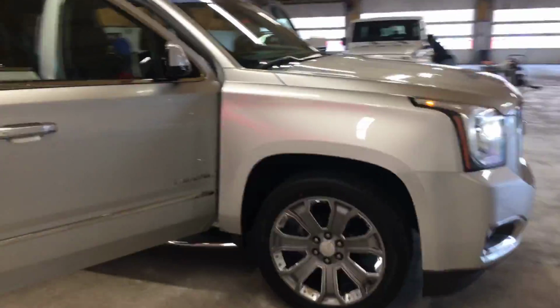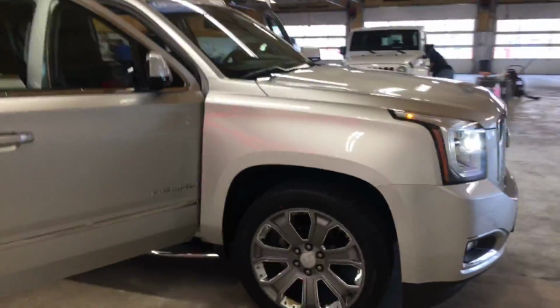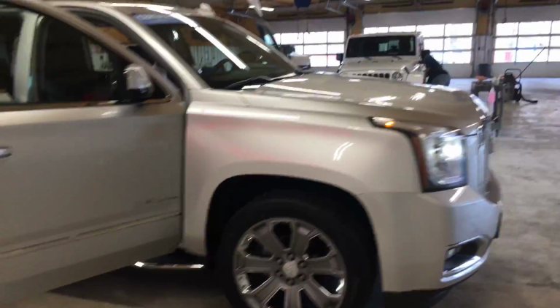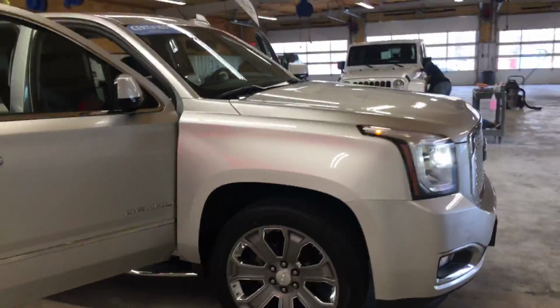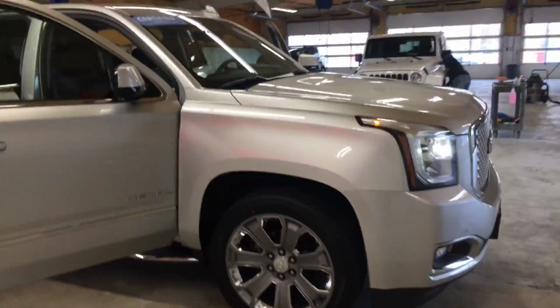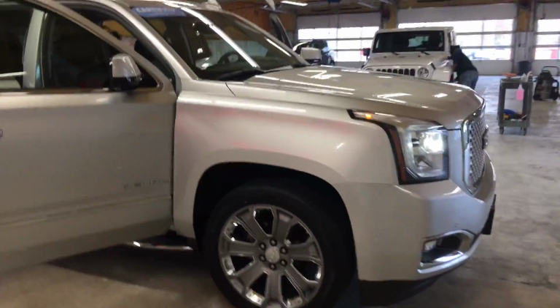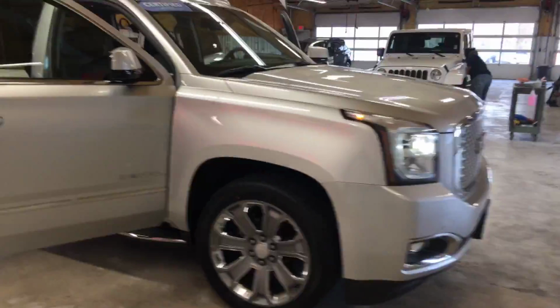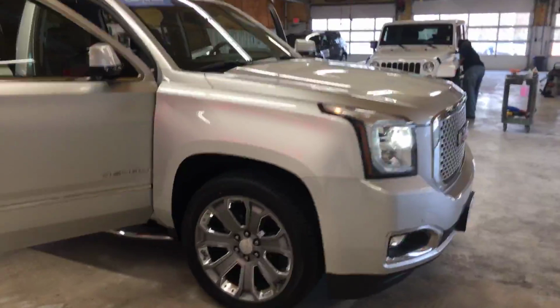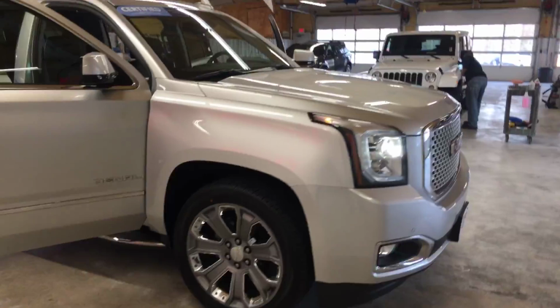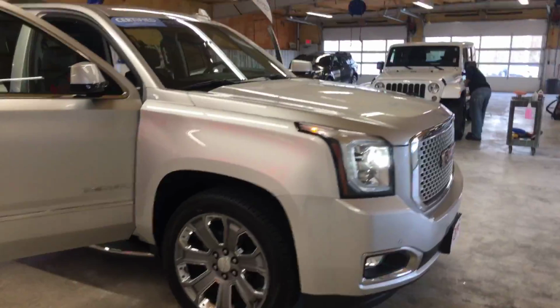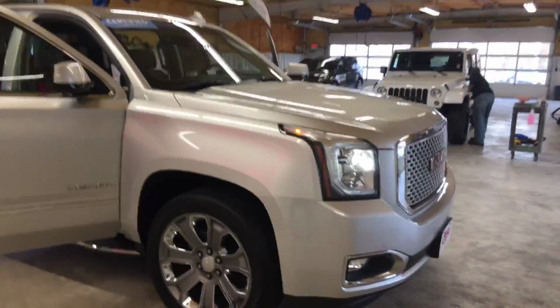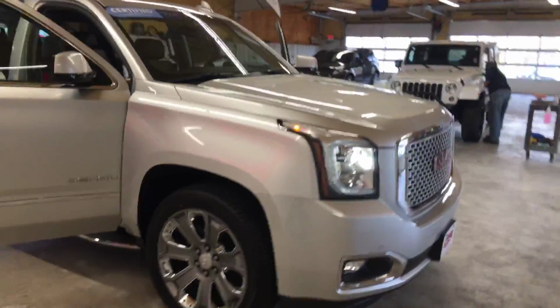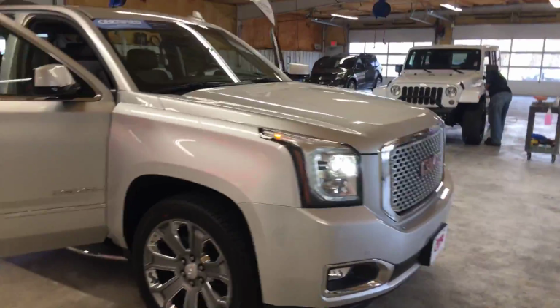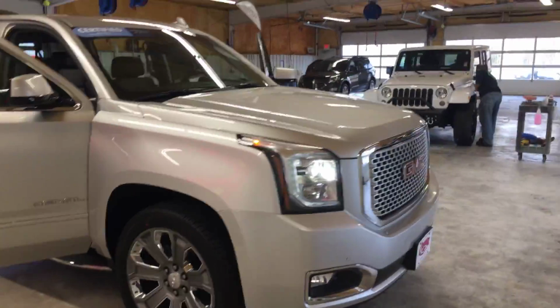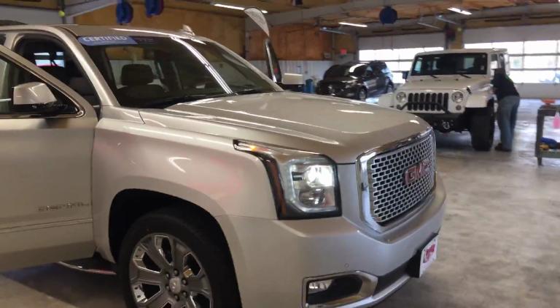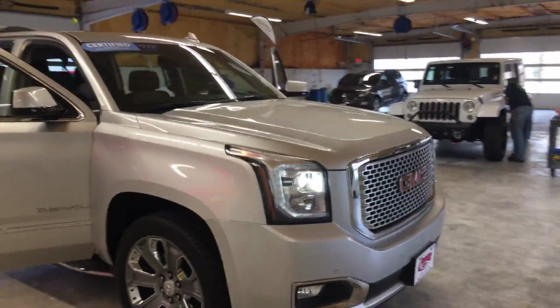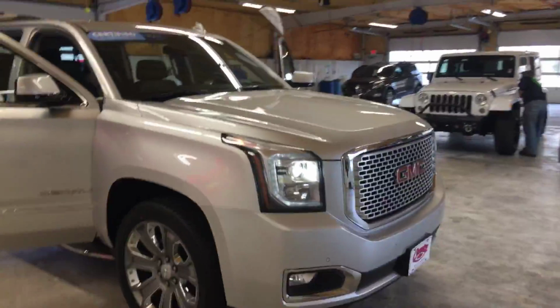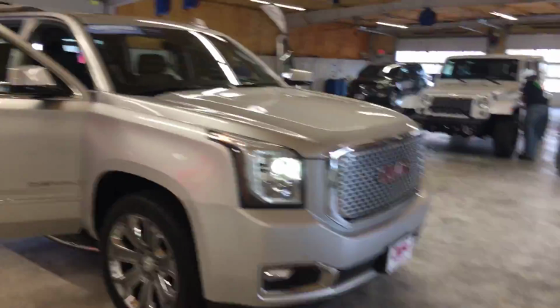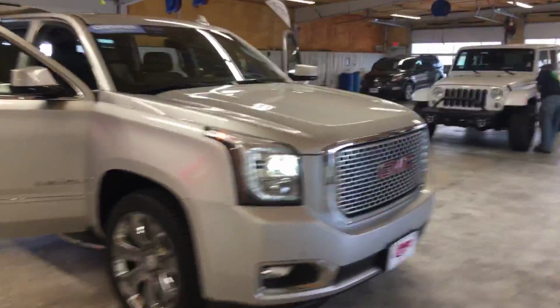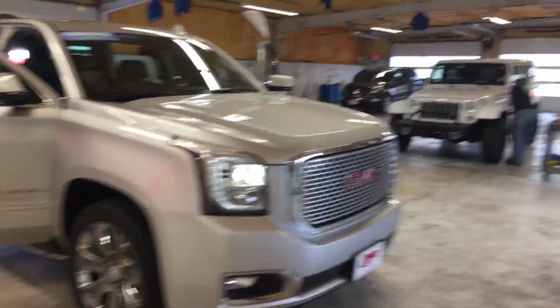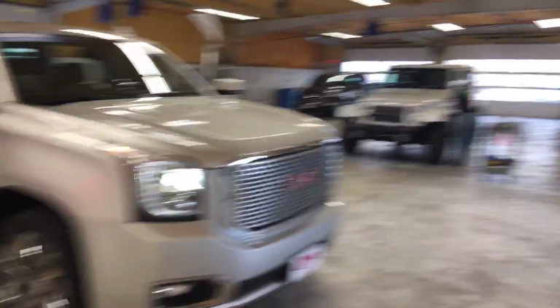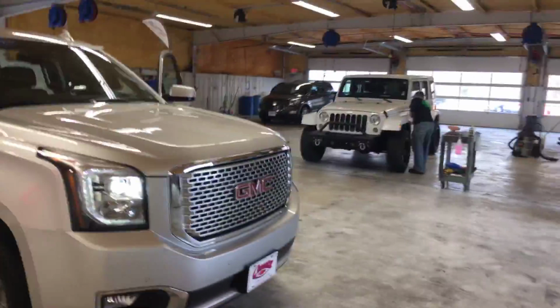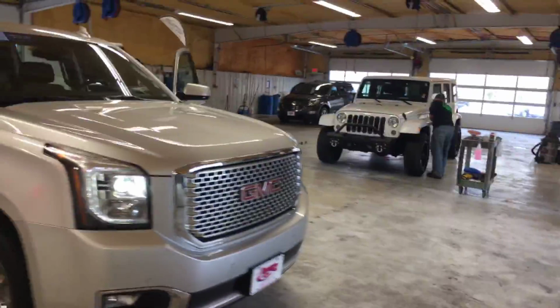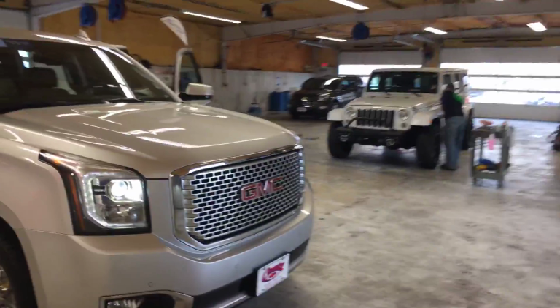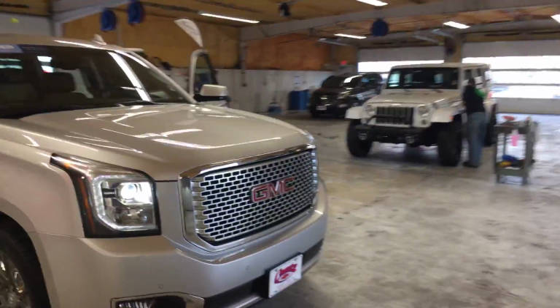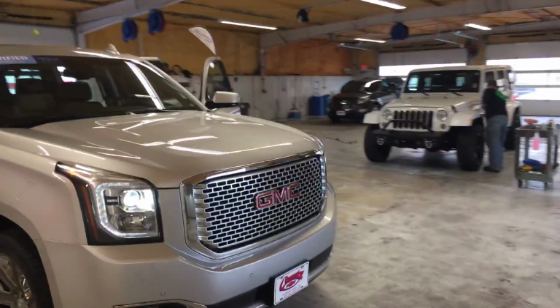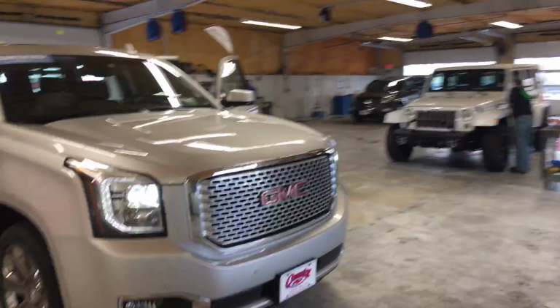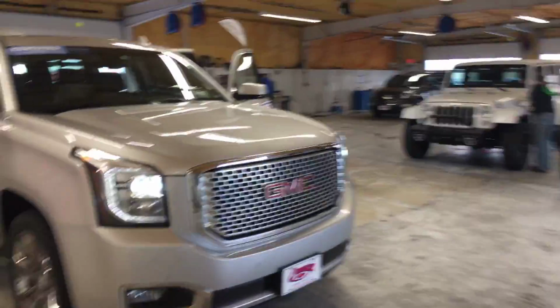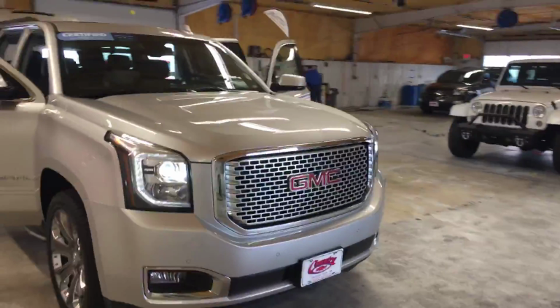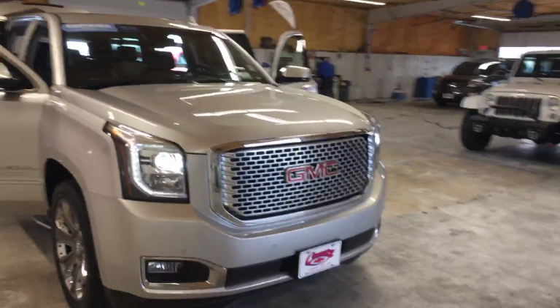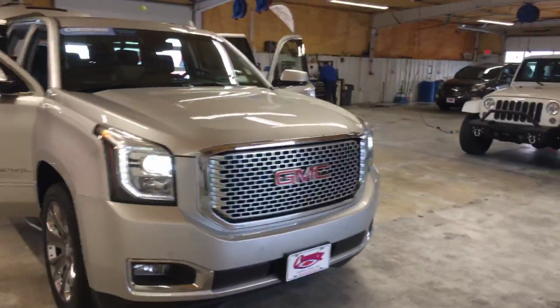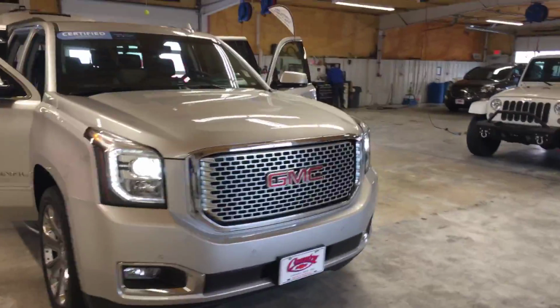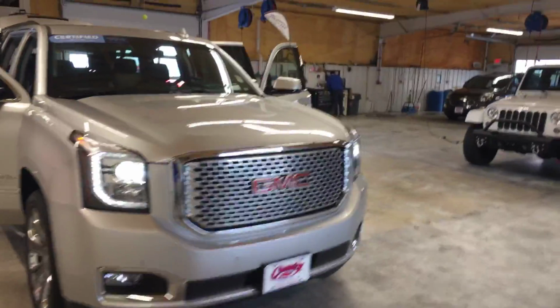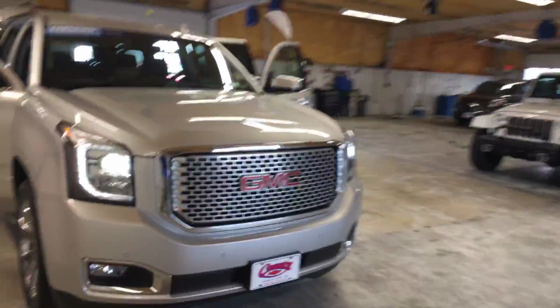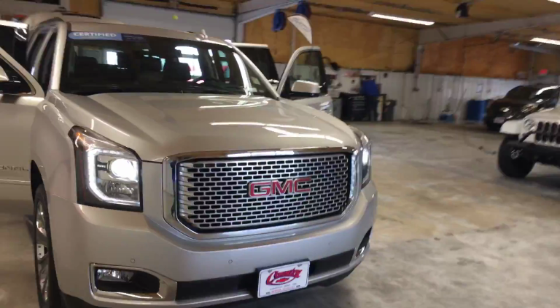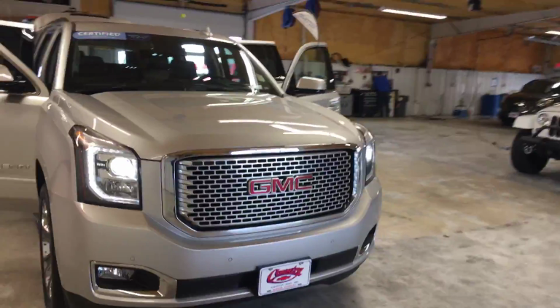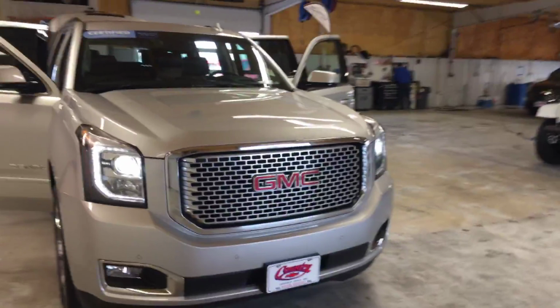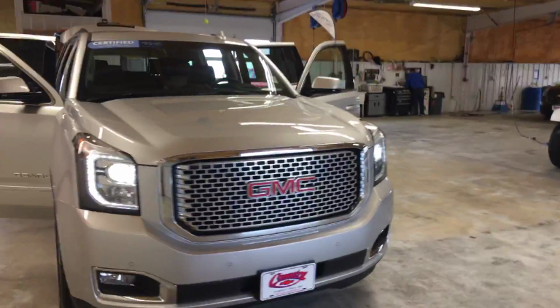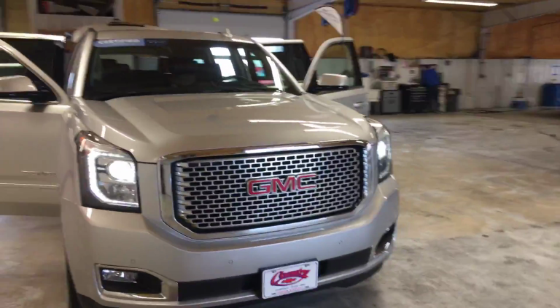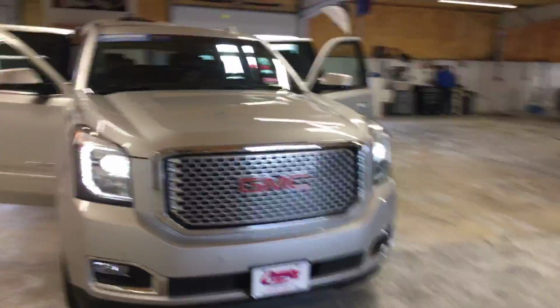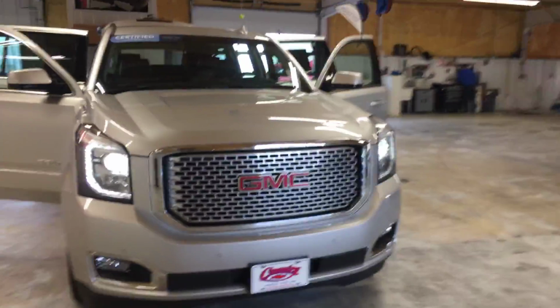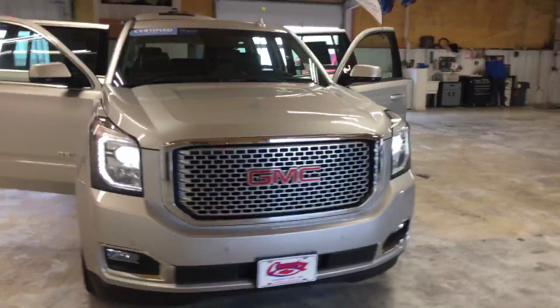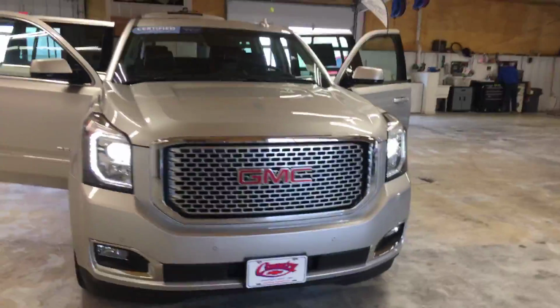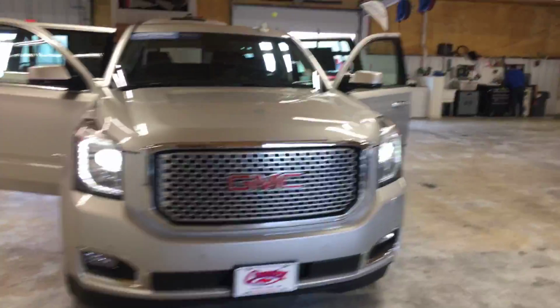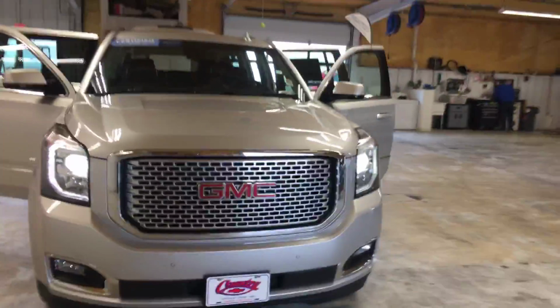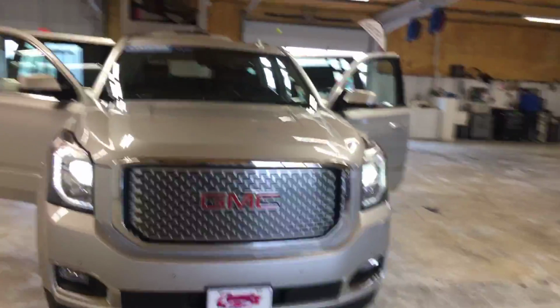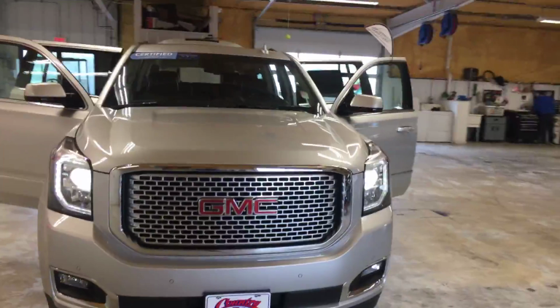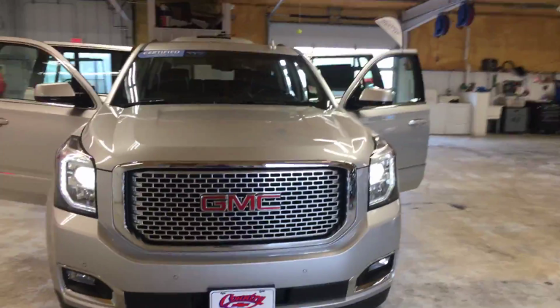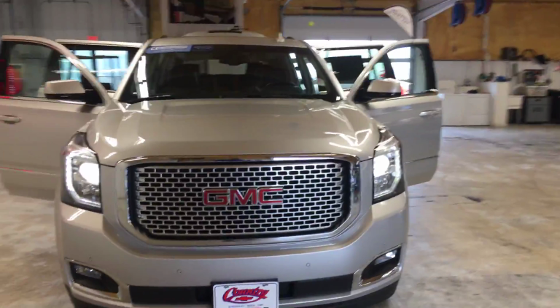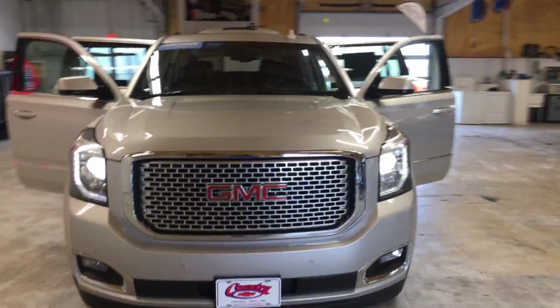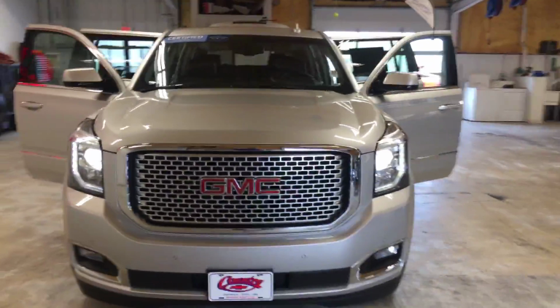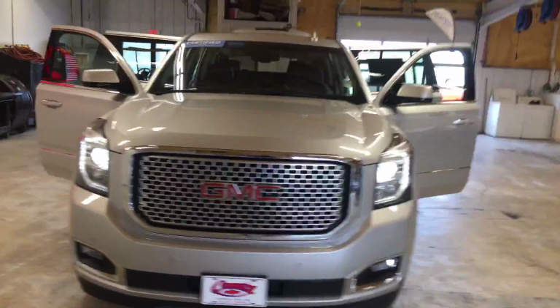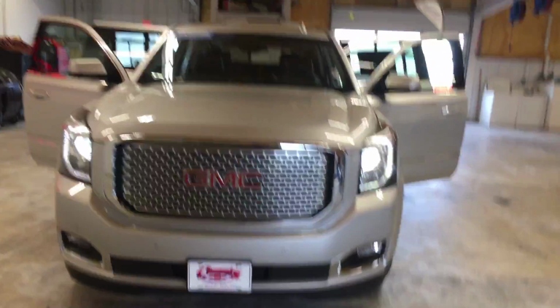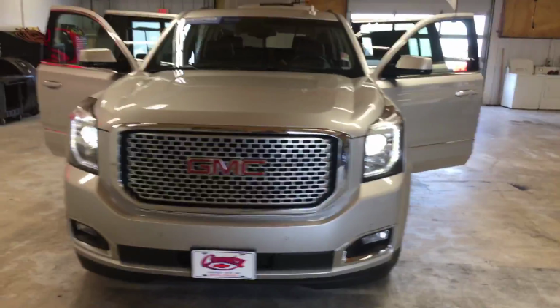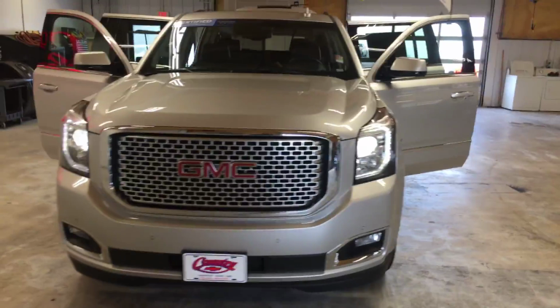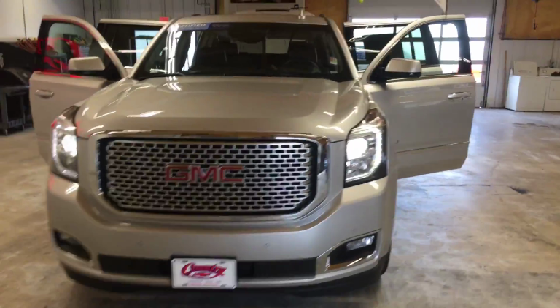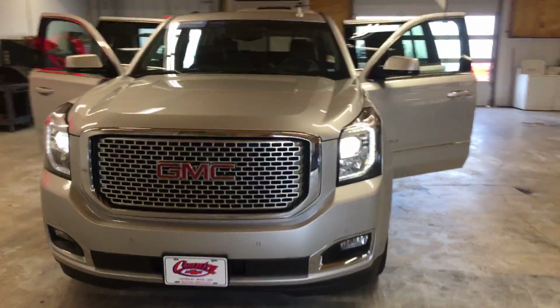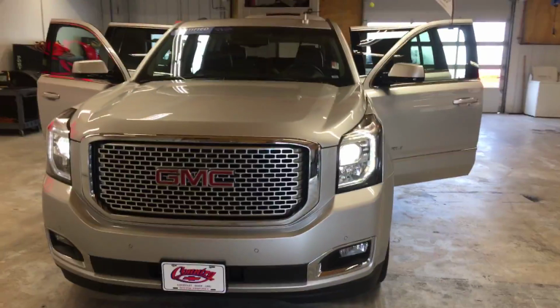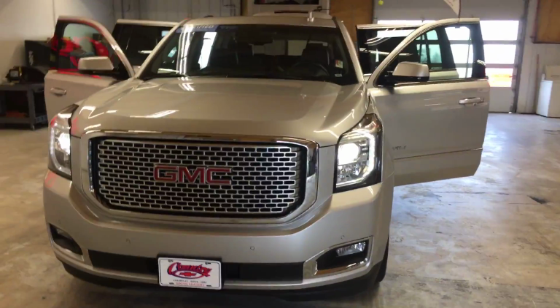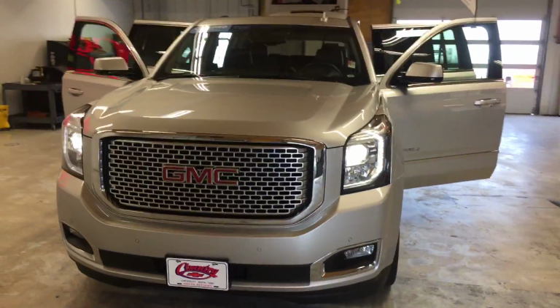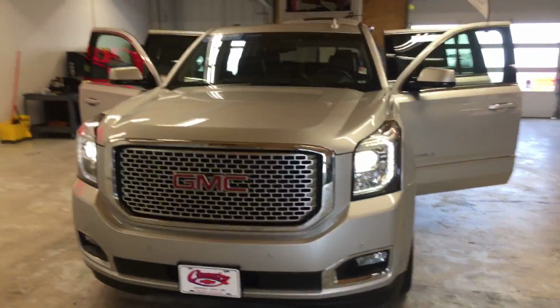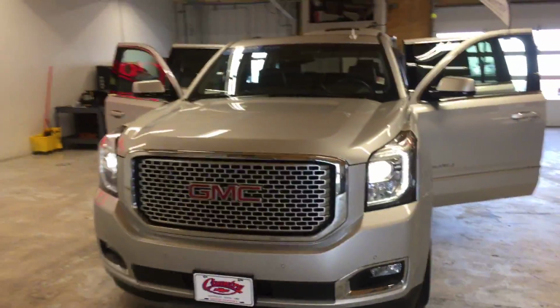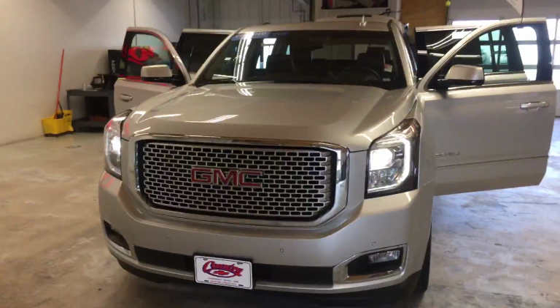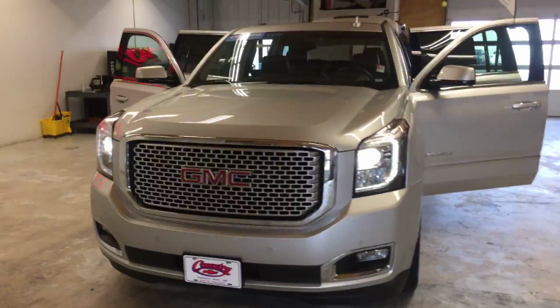So come on down to Country Chevrolet, folks, or call us at 270-527-8671, and come check out this Yukon today.